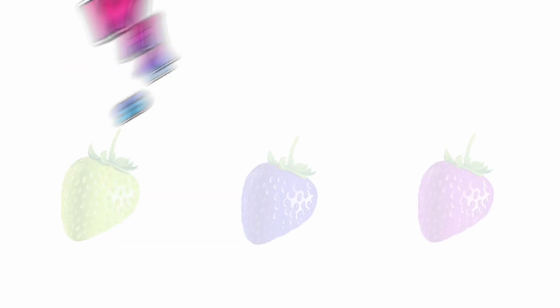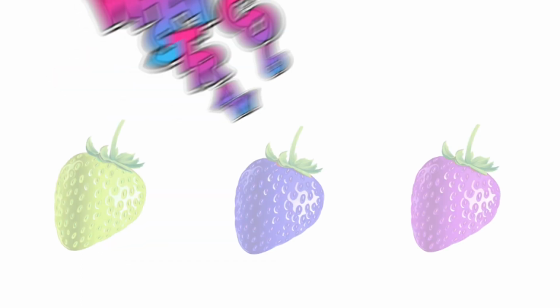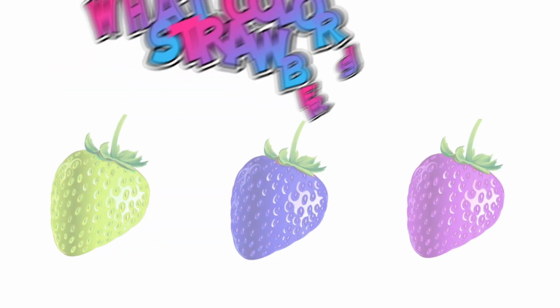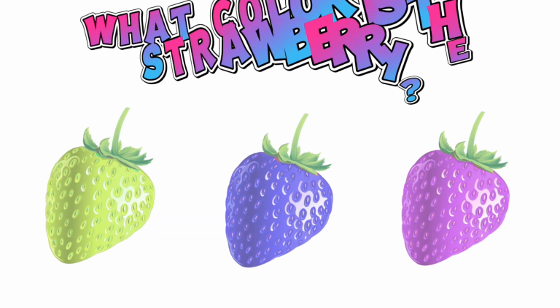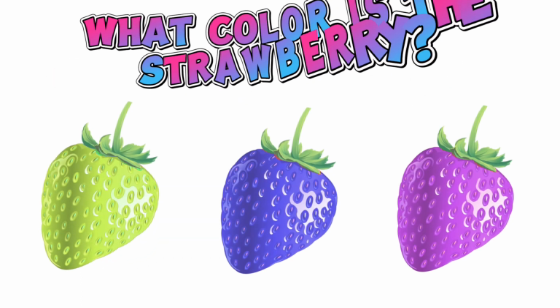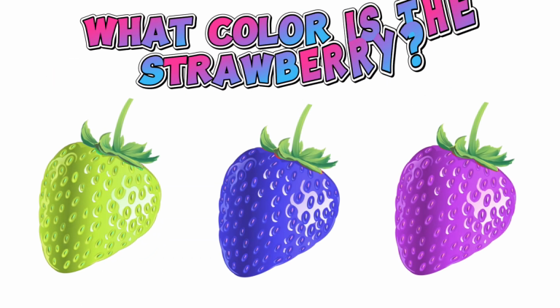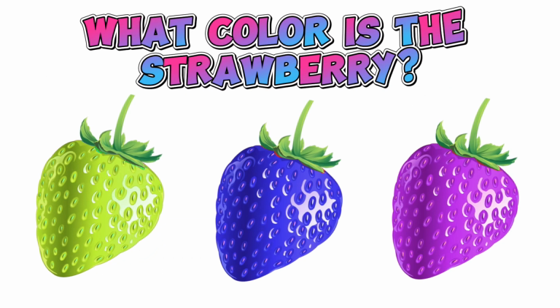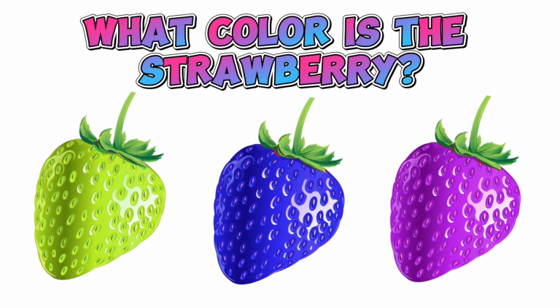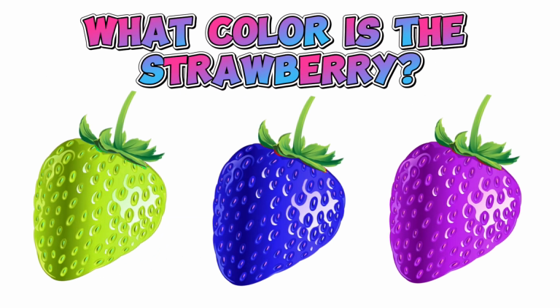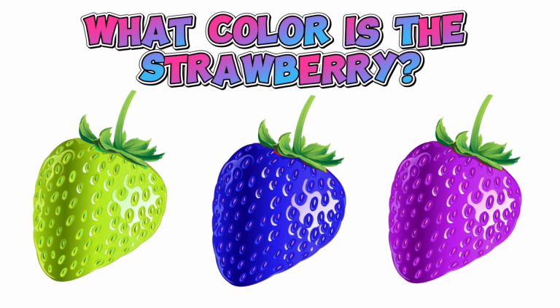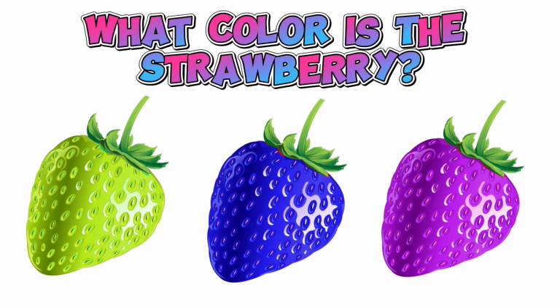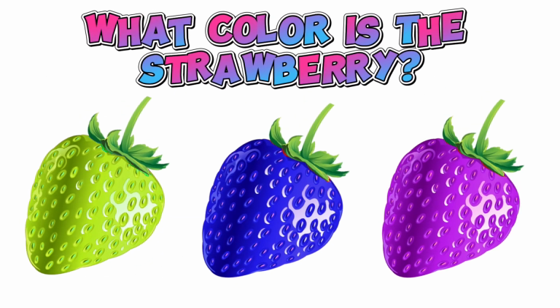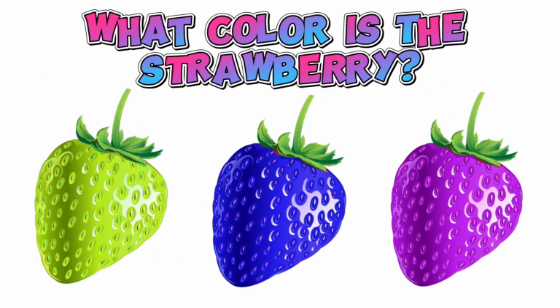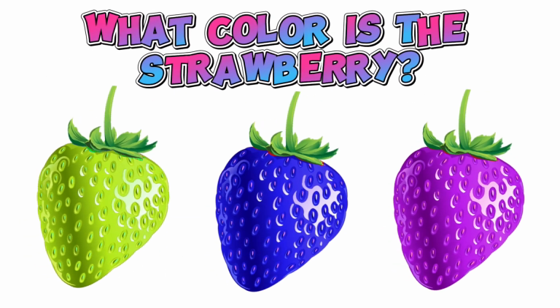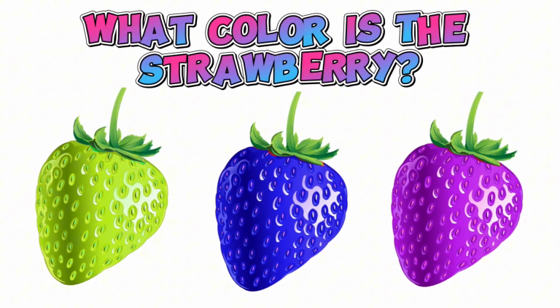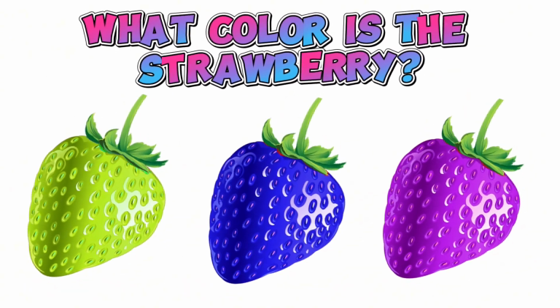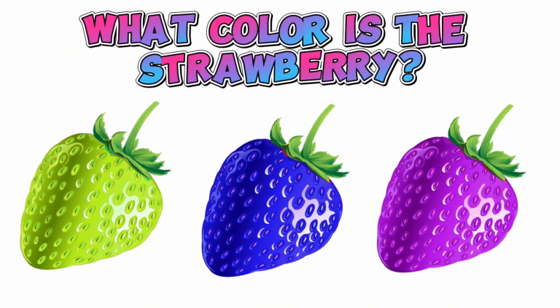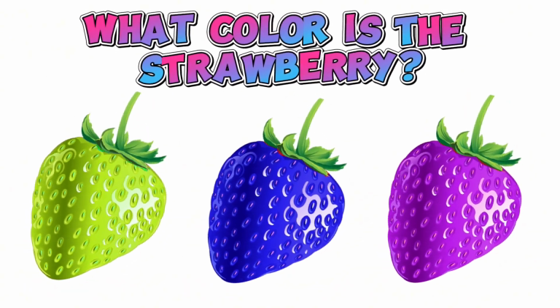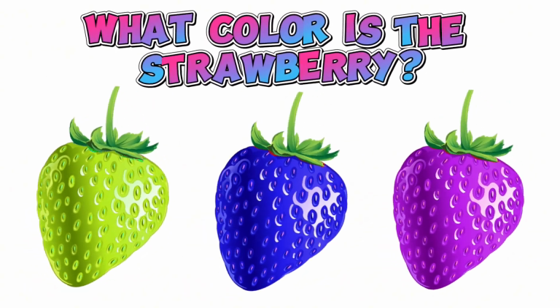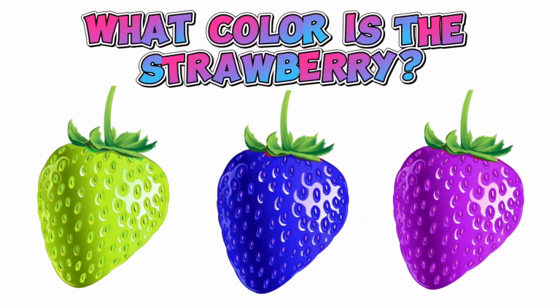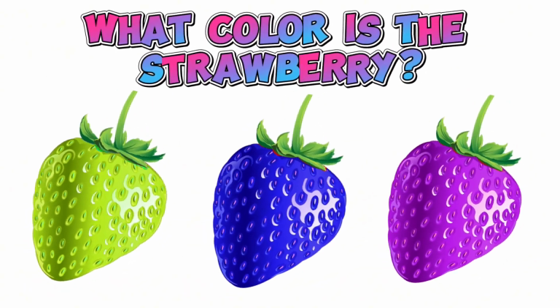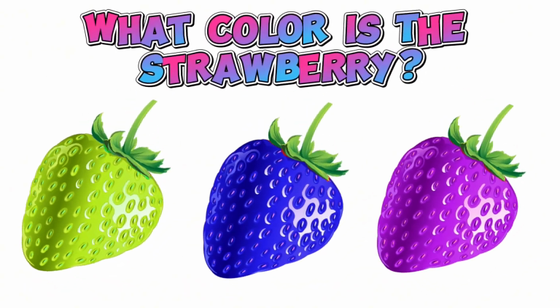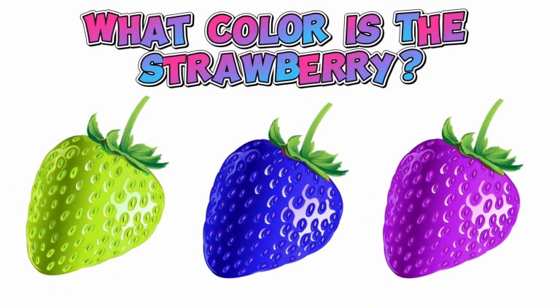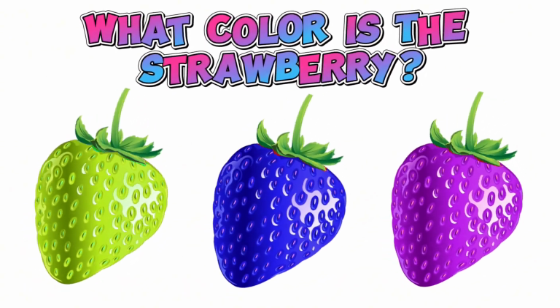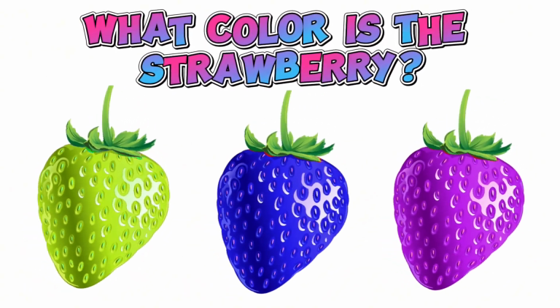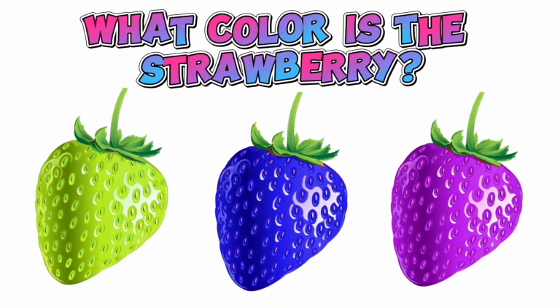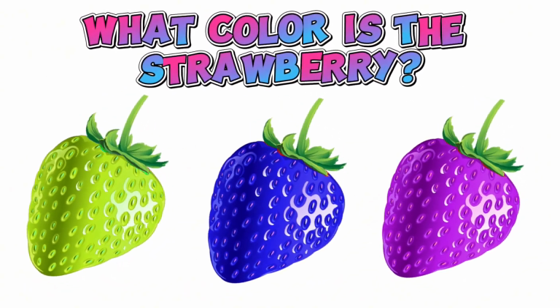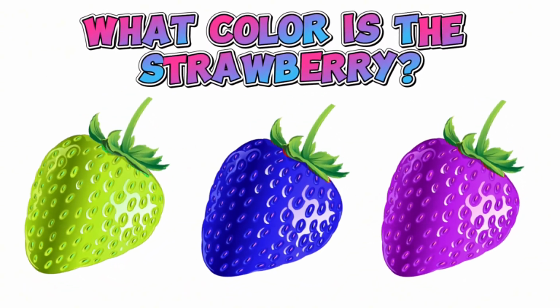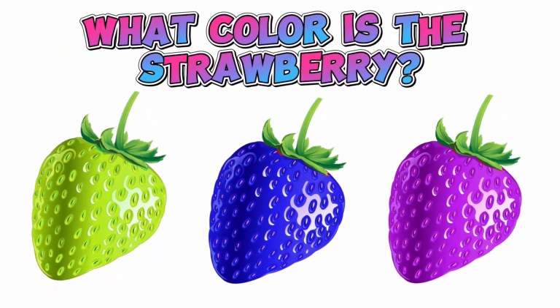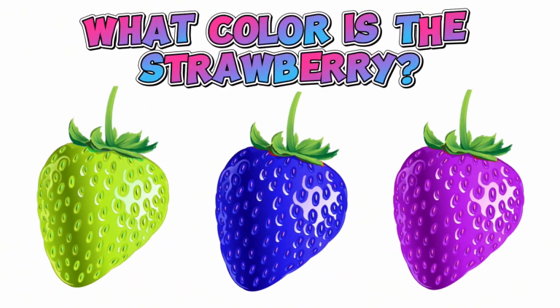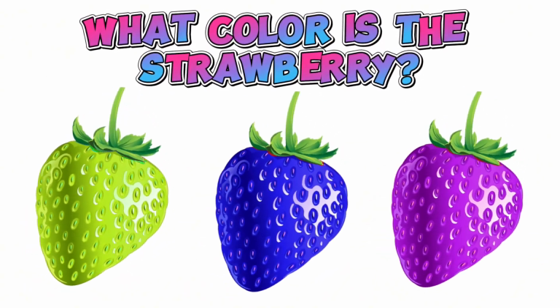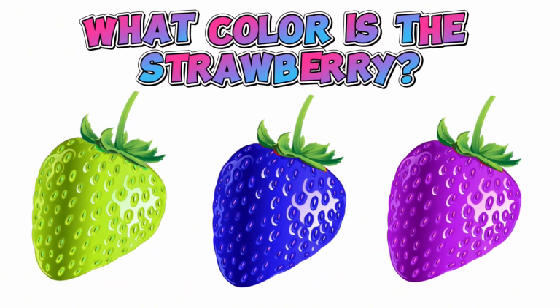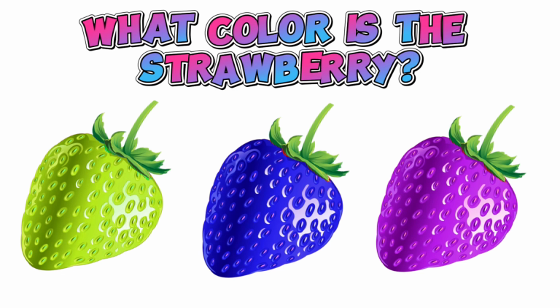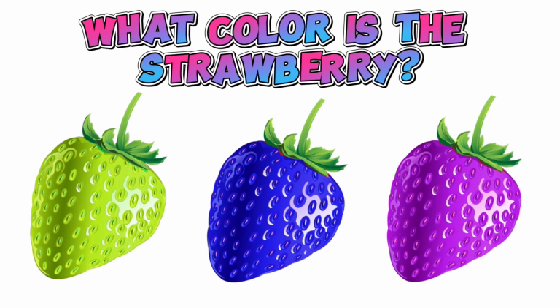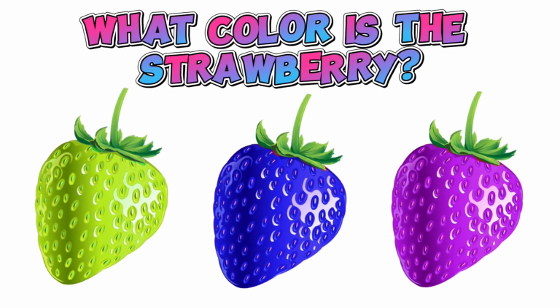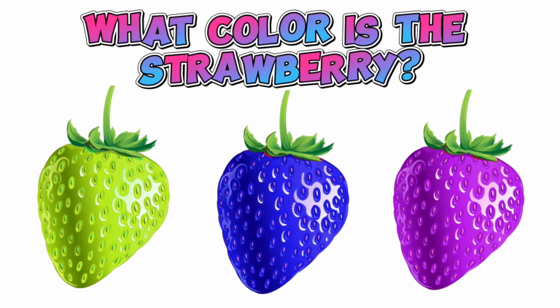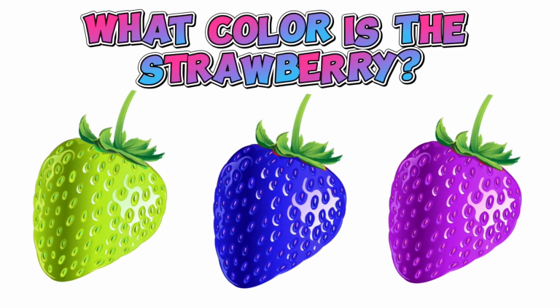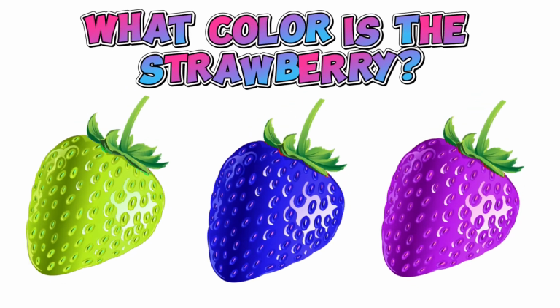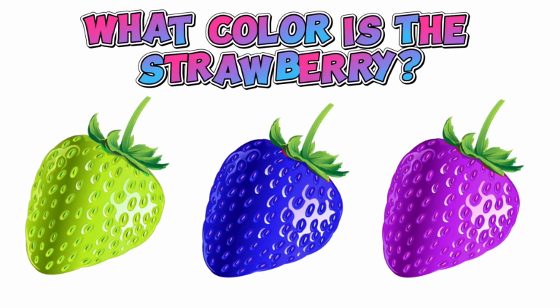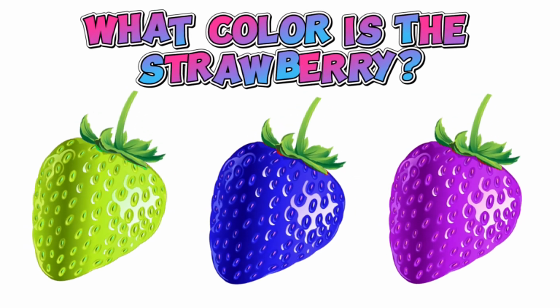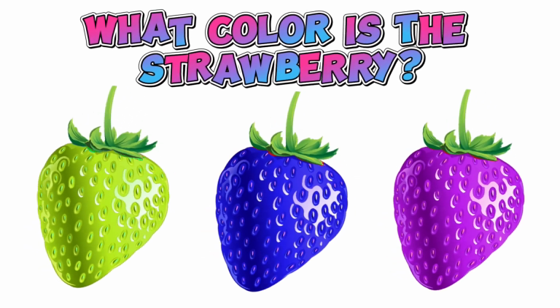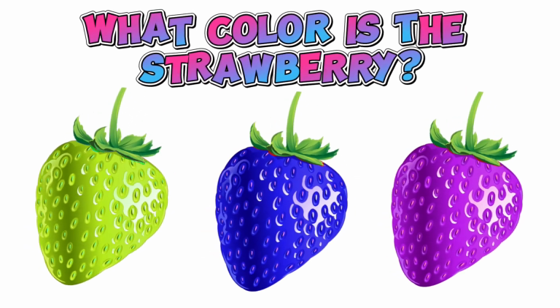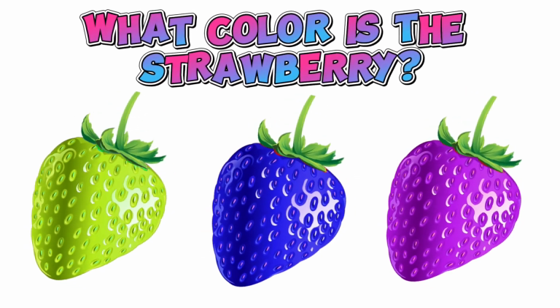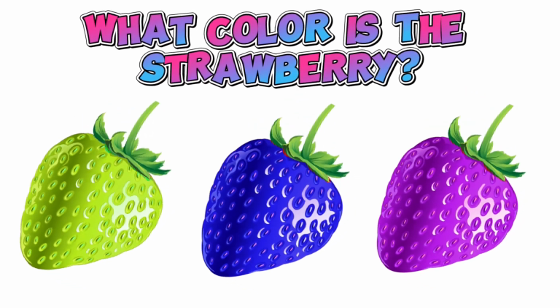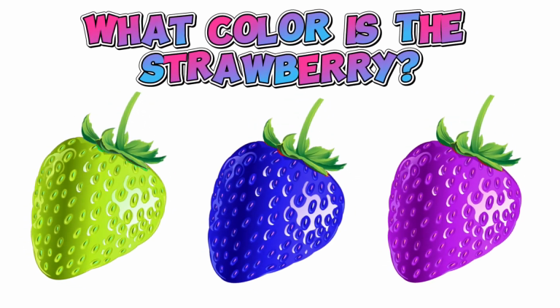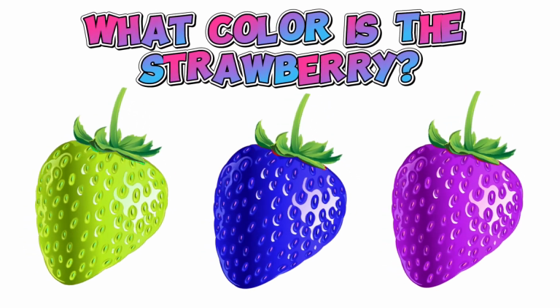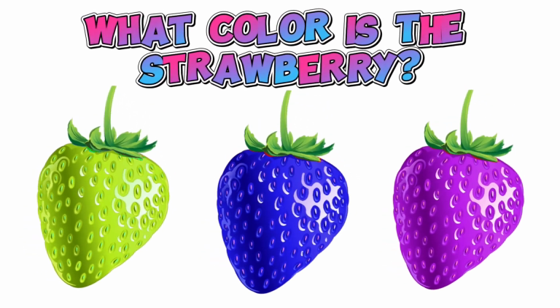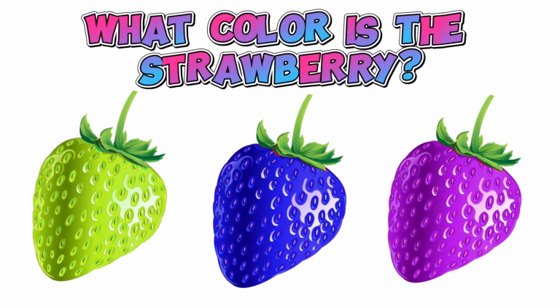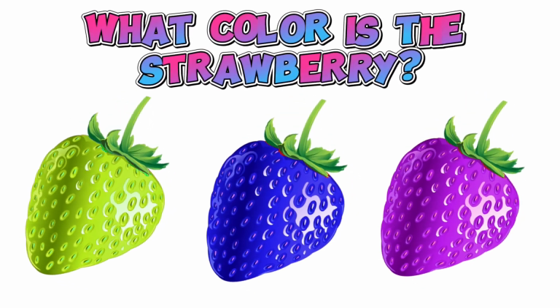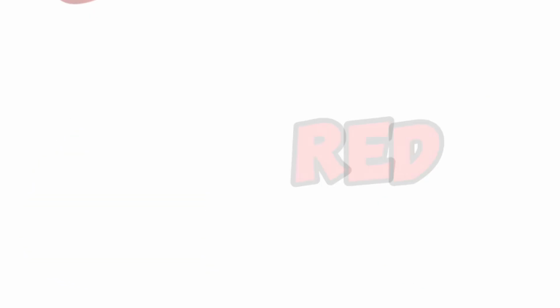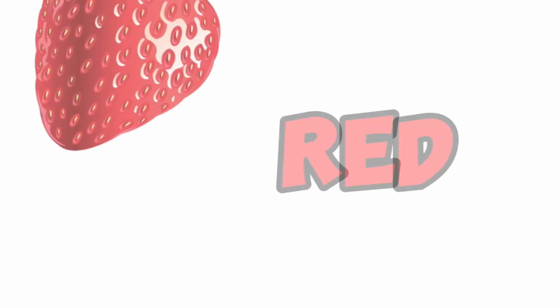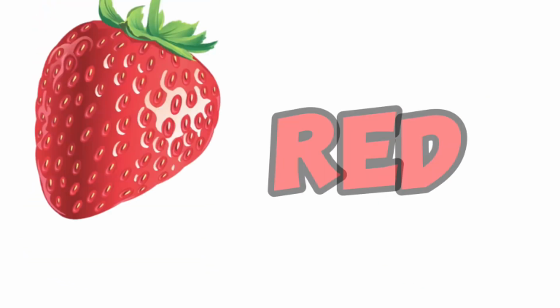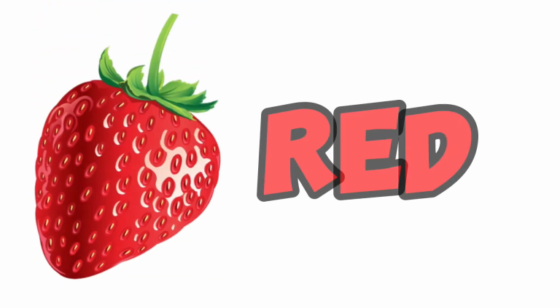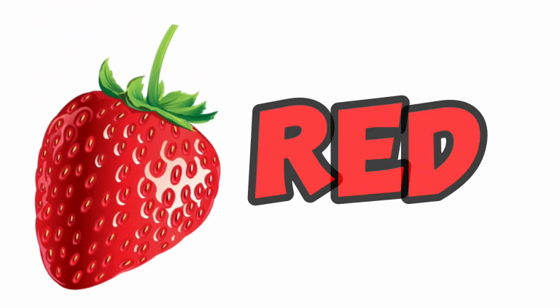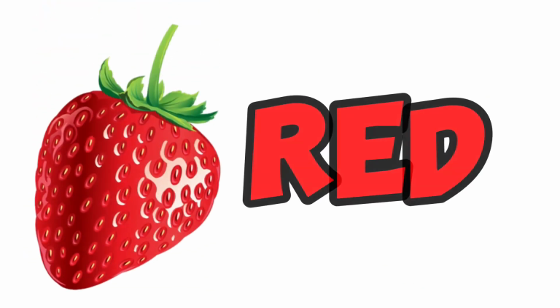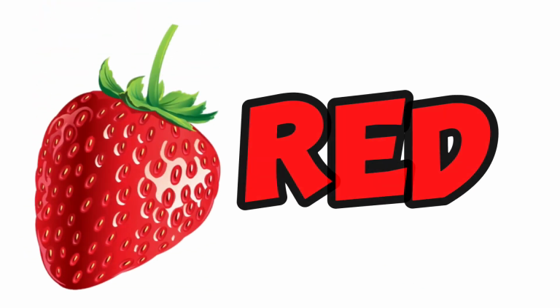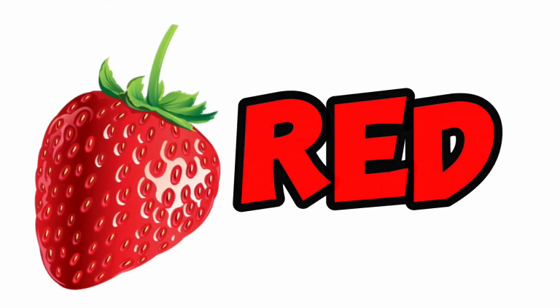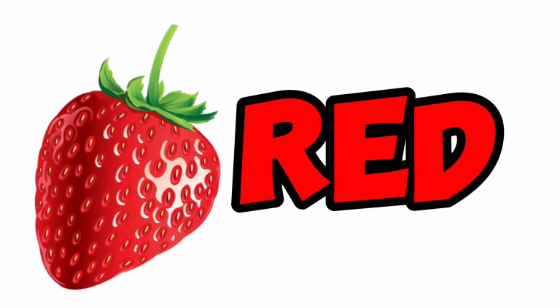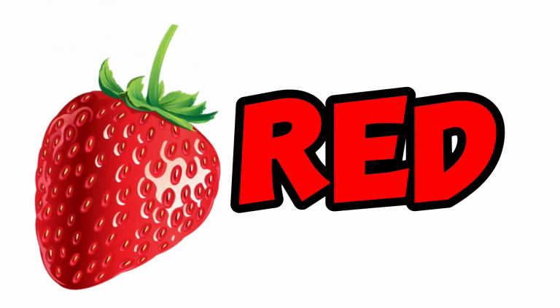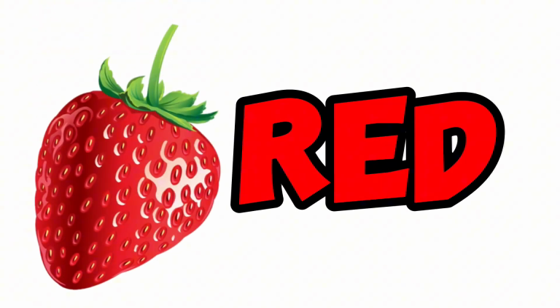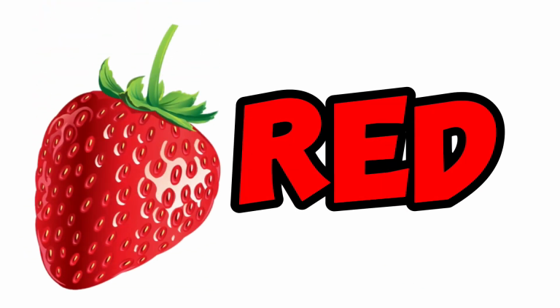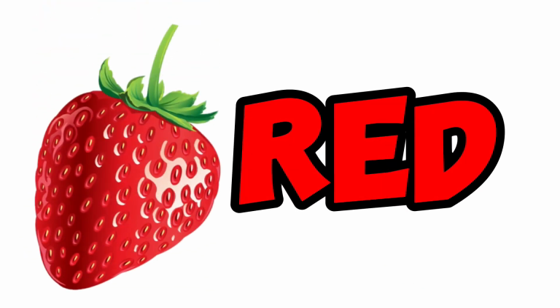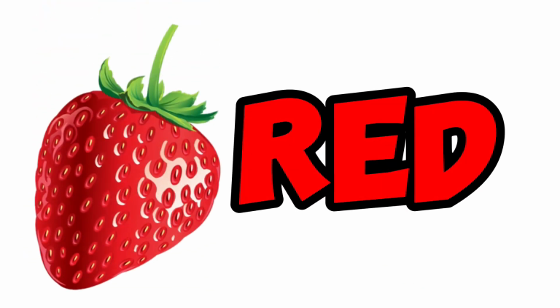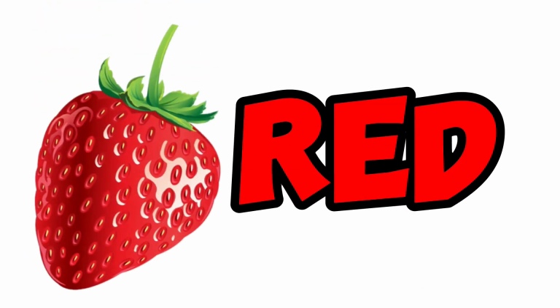What color is a strawberry? Strawberry is red.